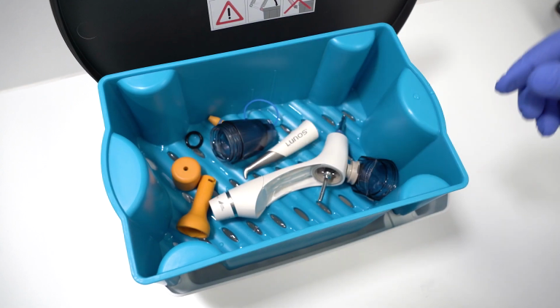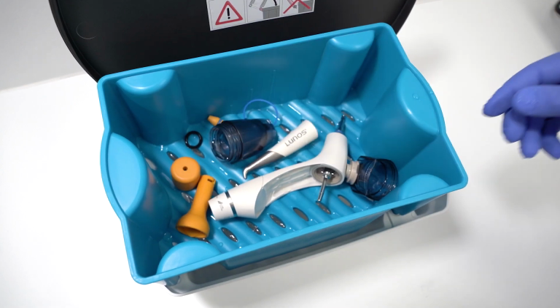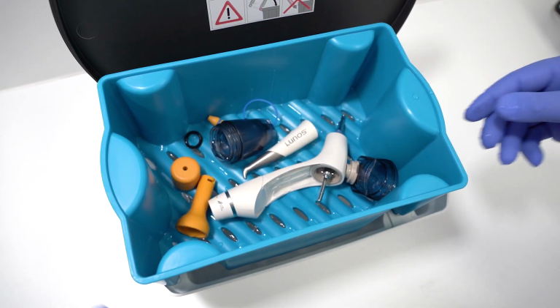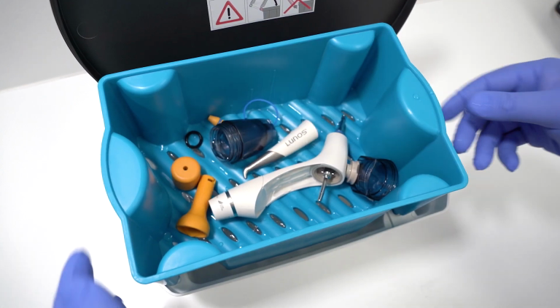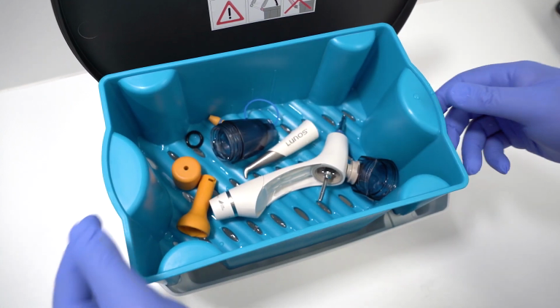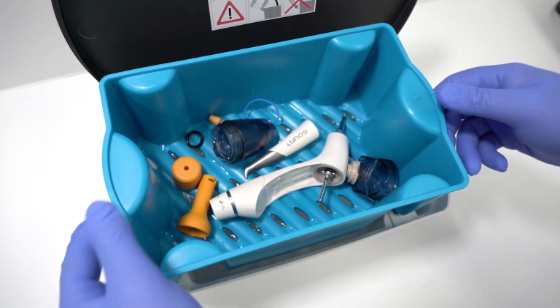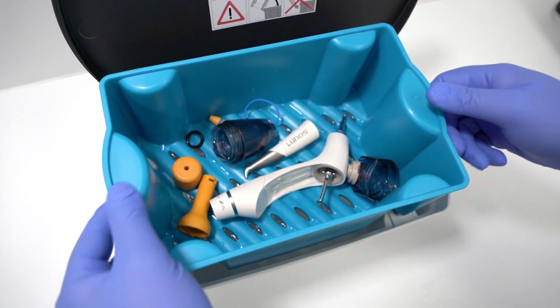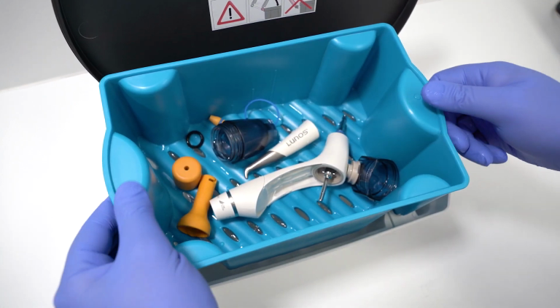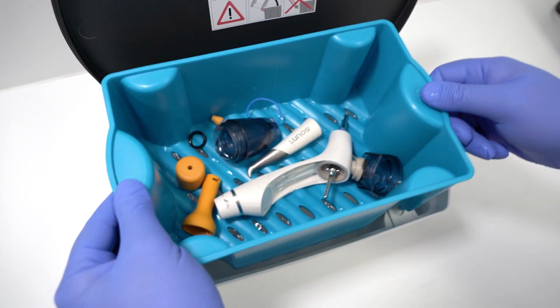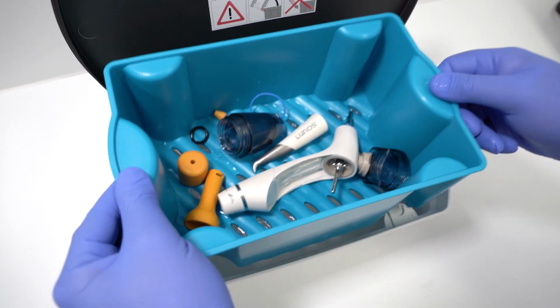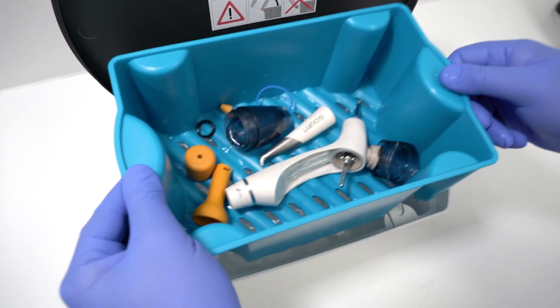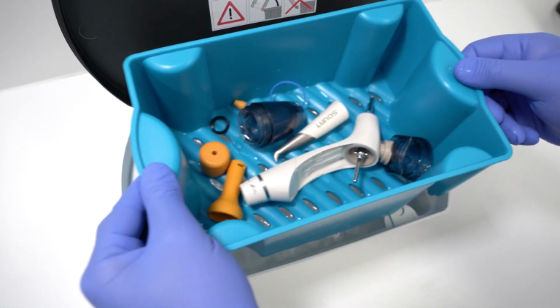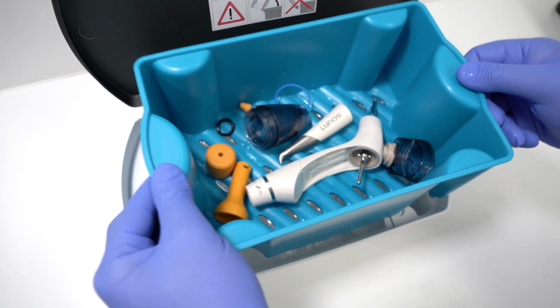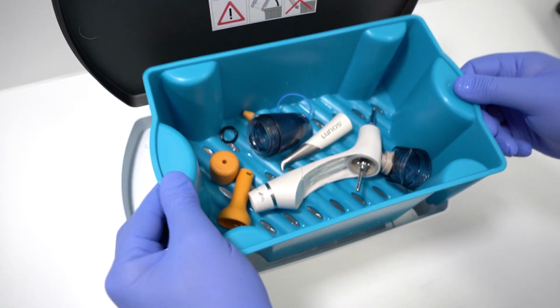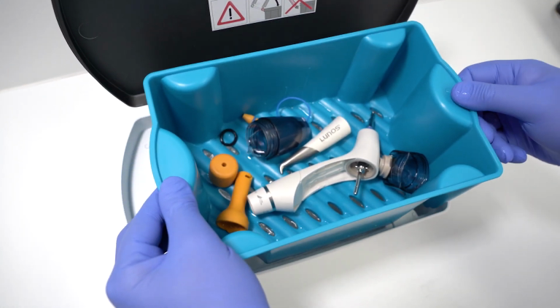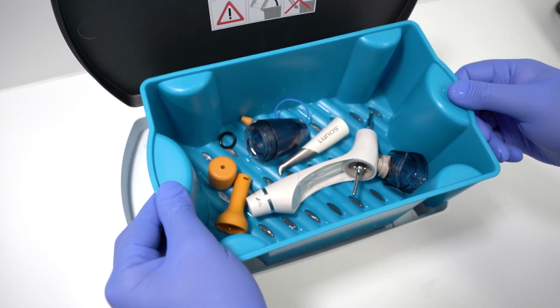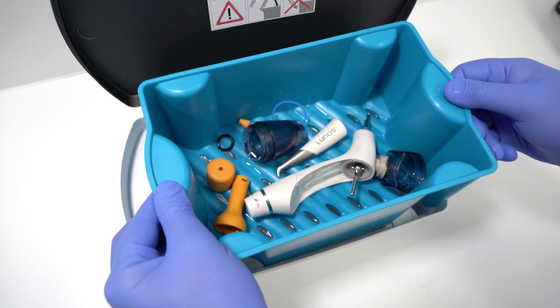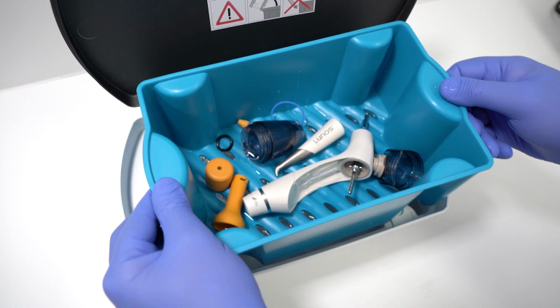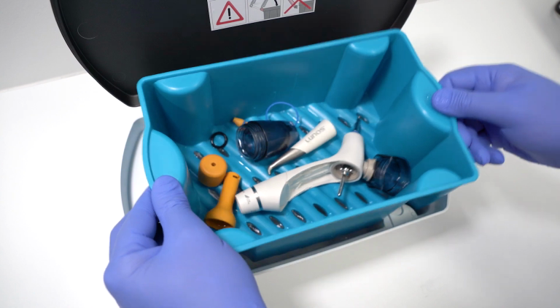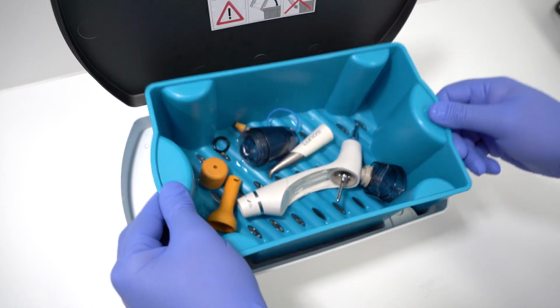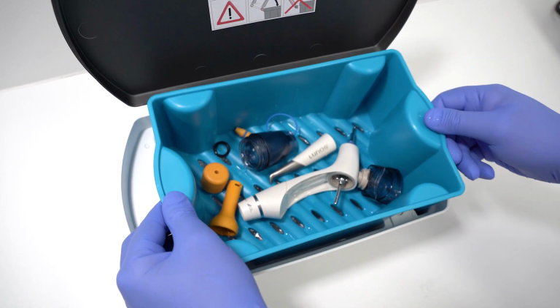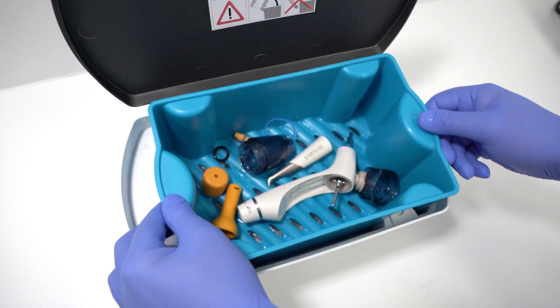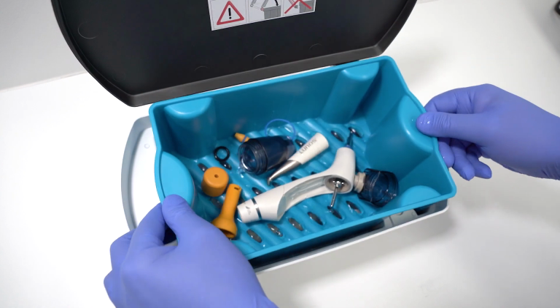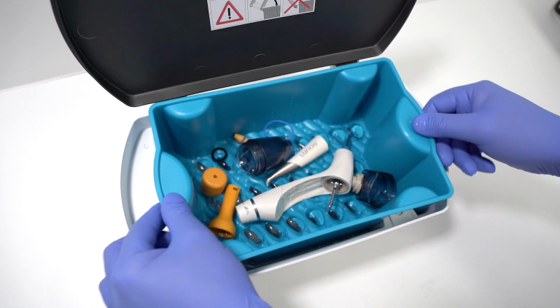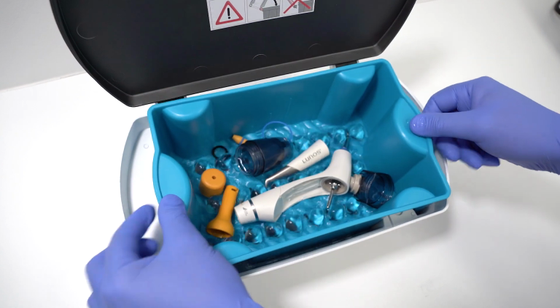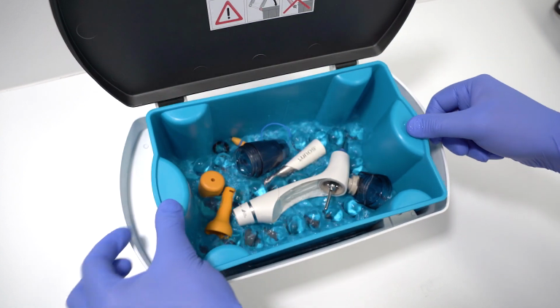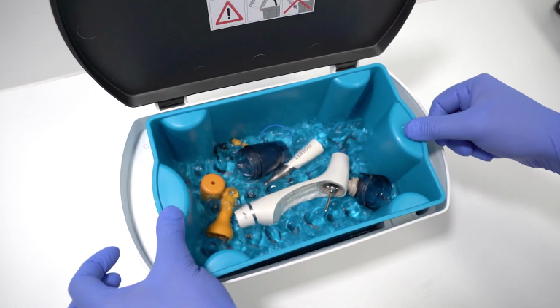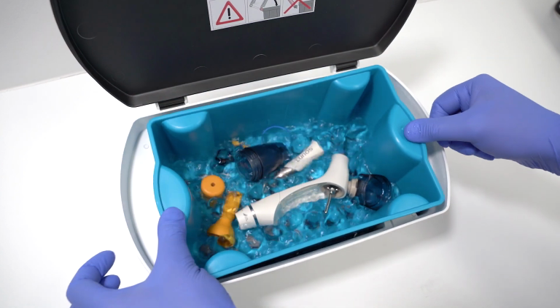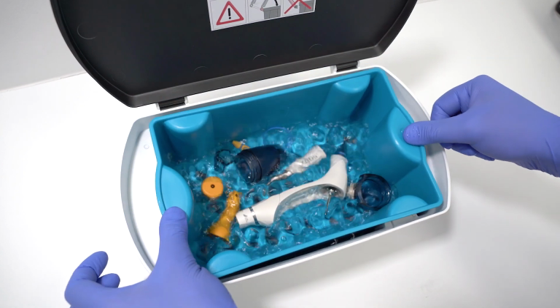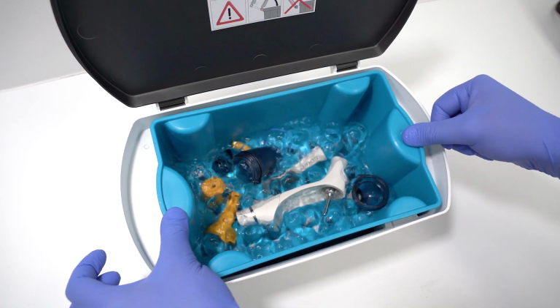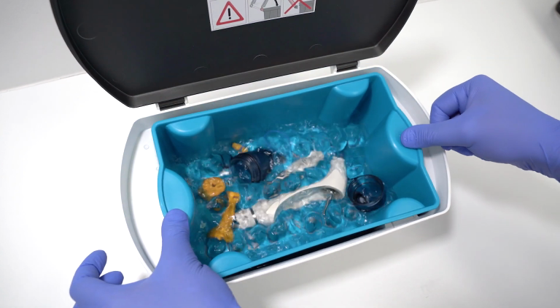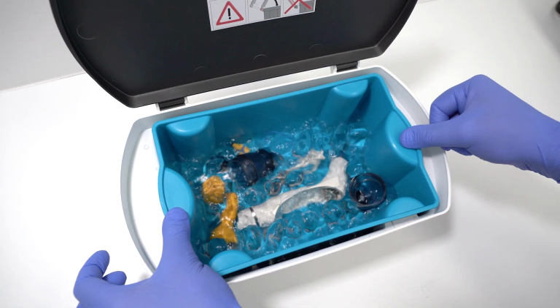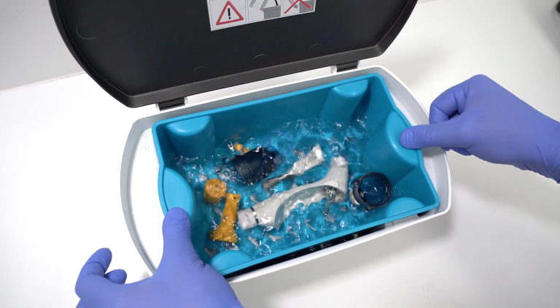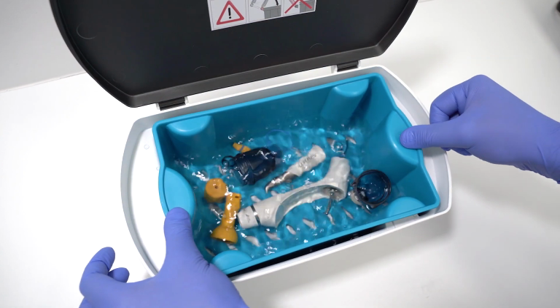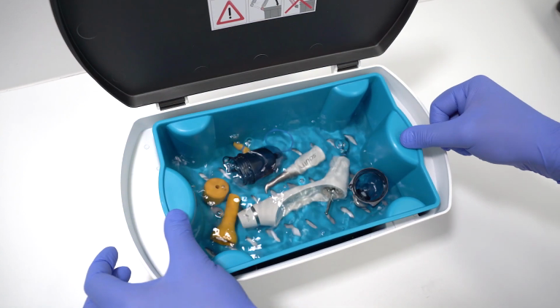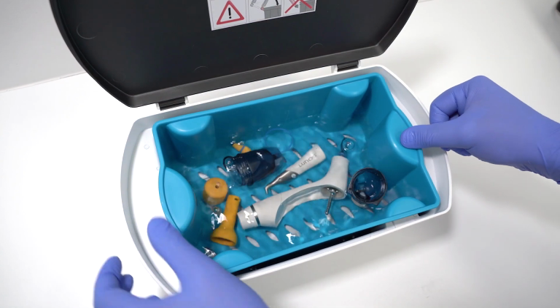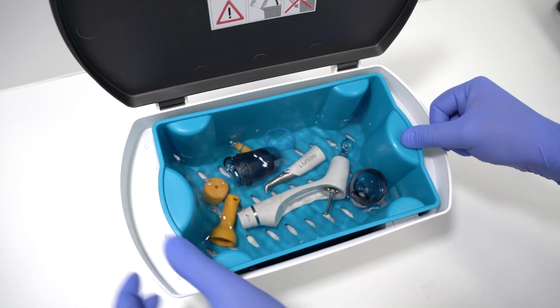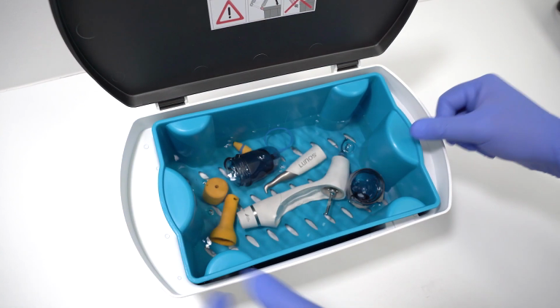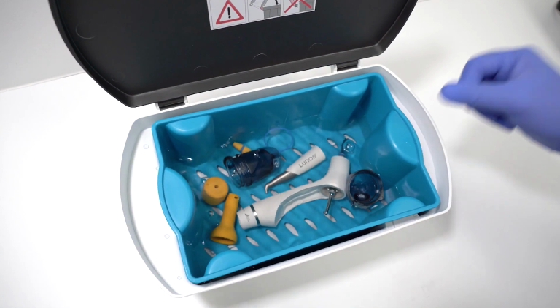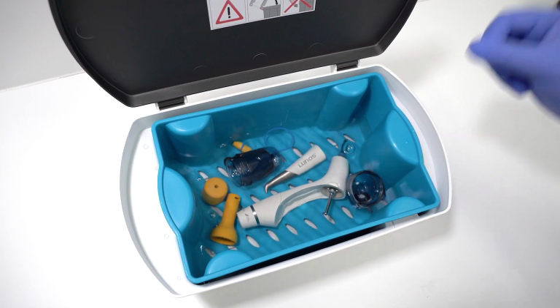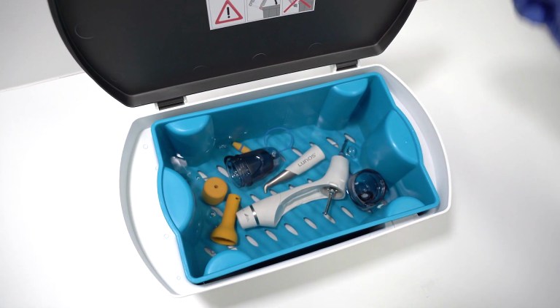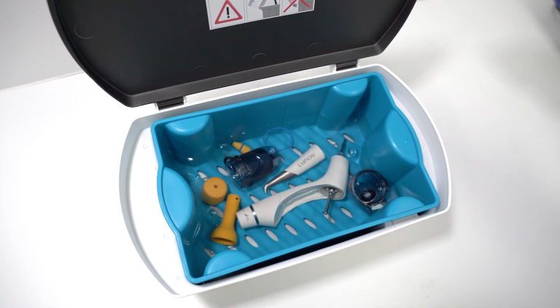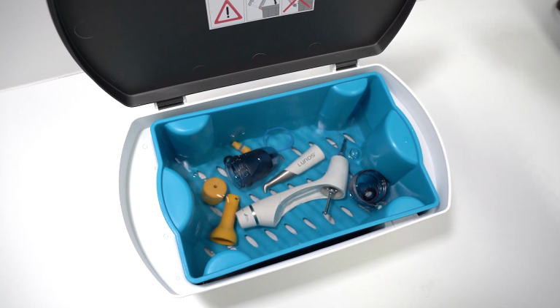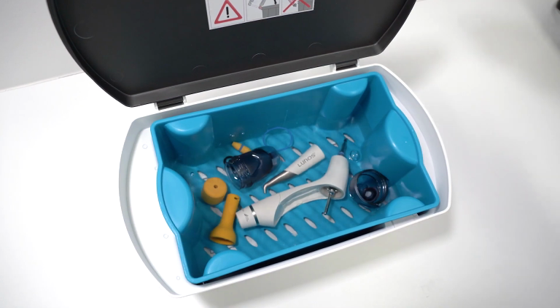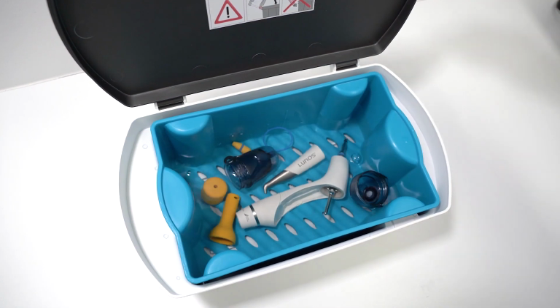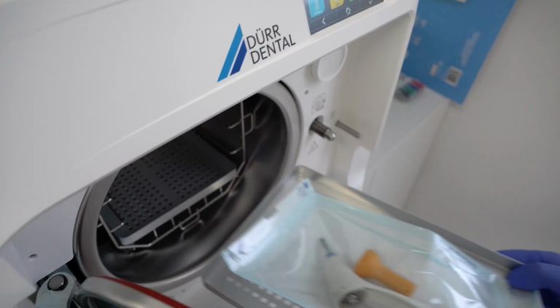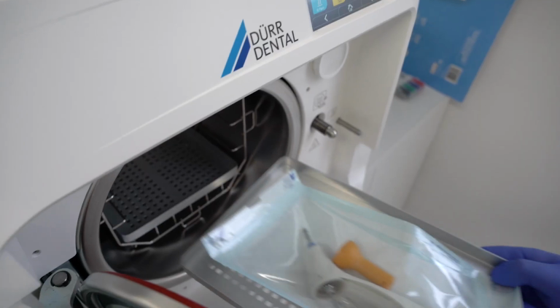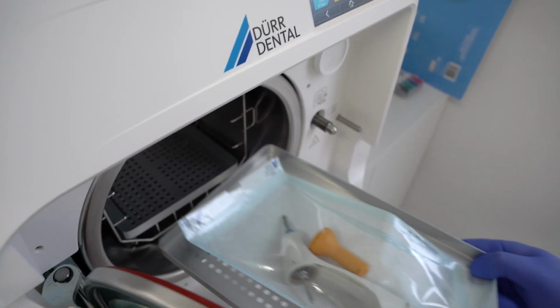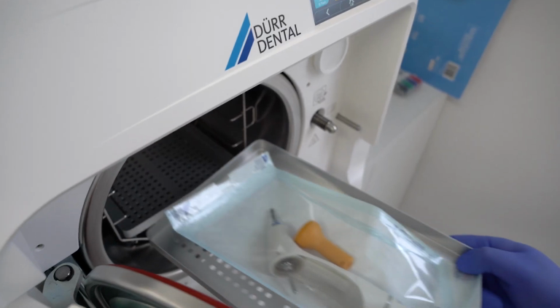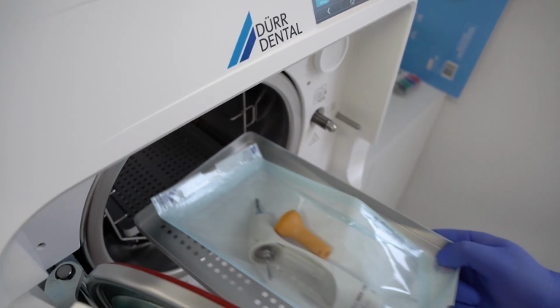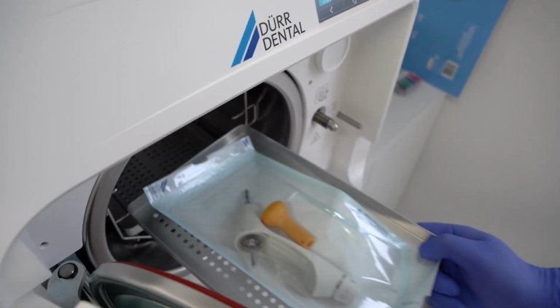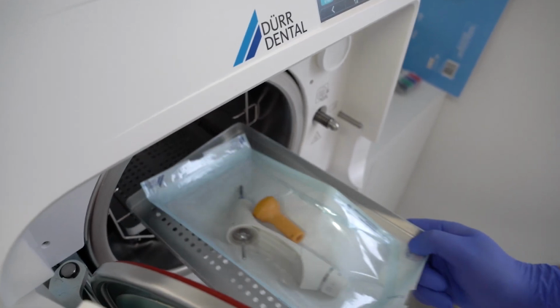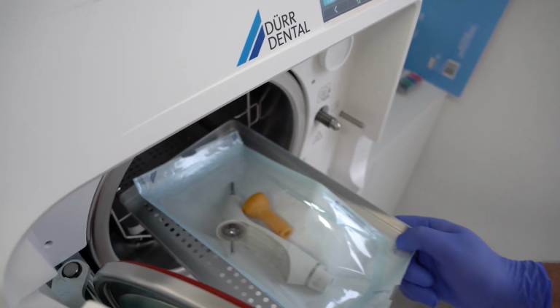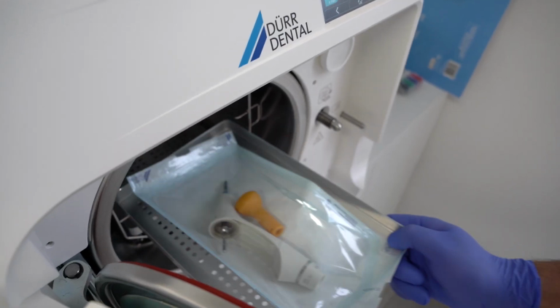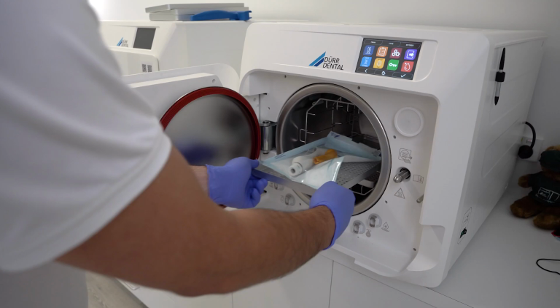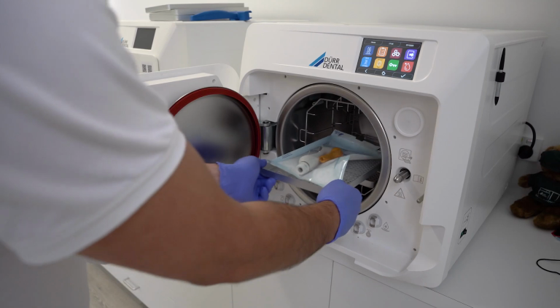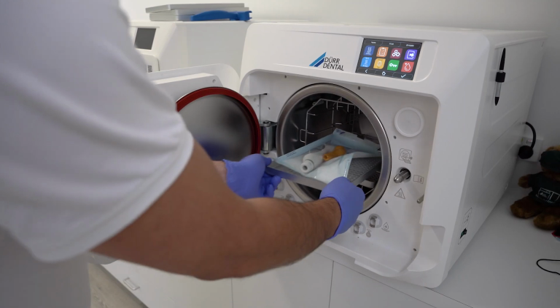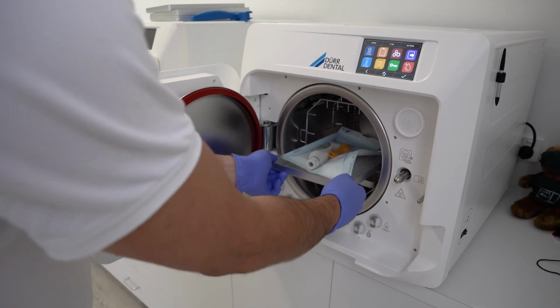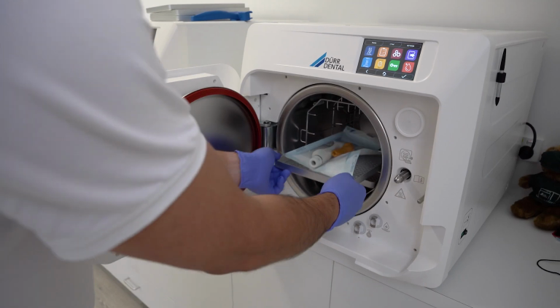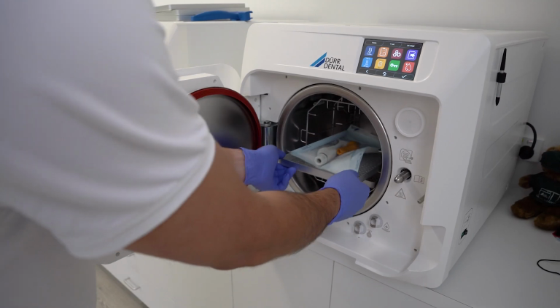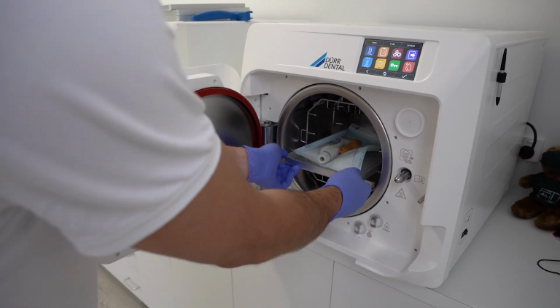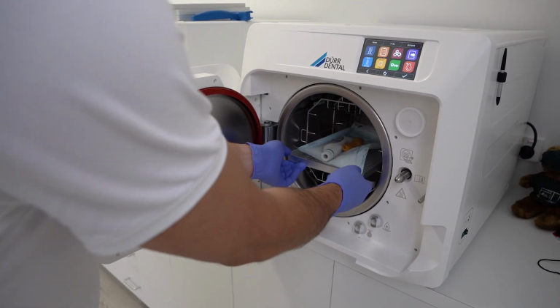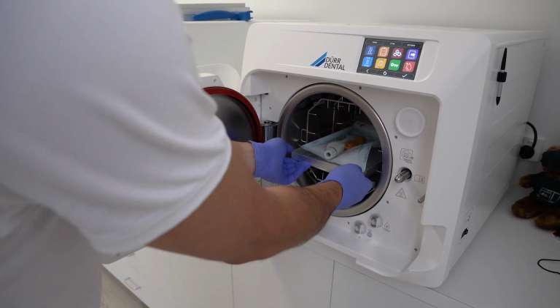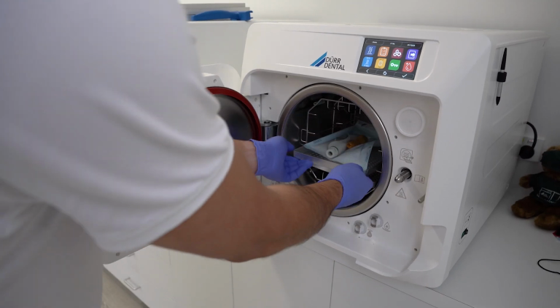All components can be completely submerged into the ultrasonic bath, thermally disinfected, and sterilised.